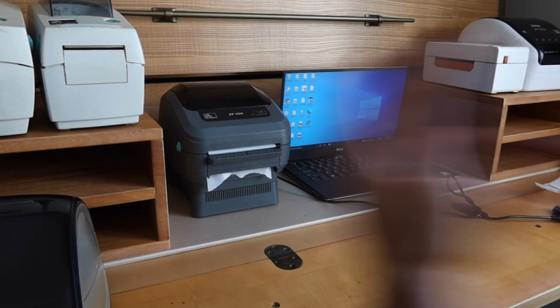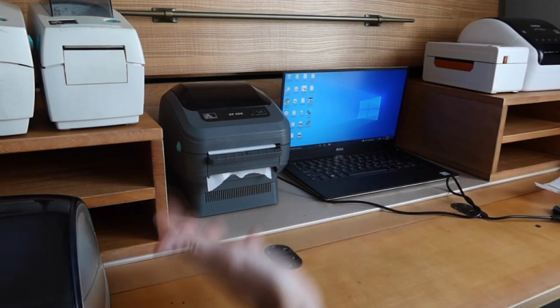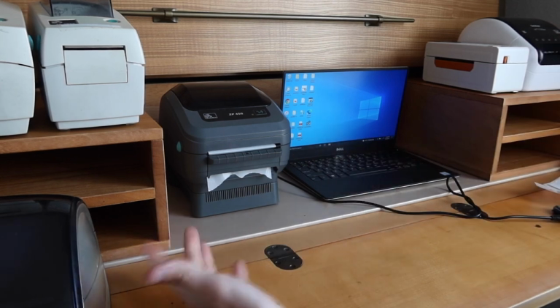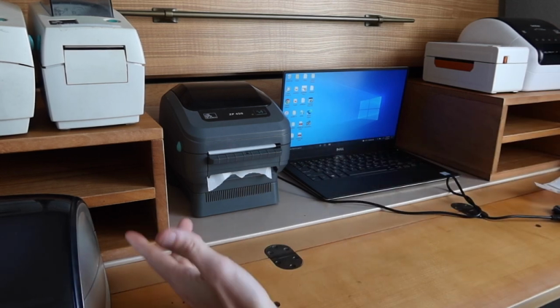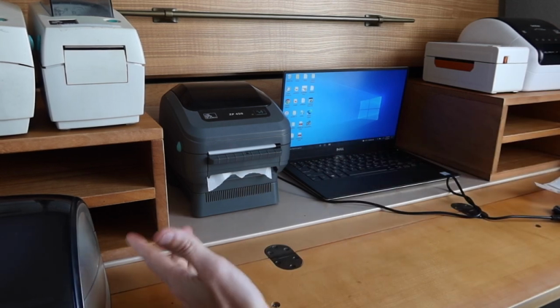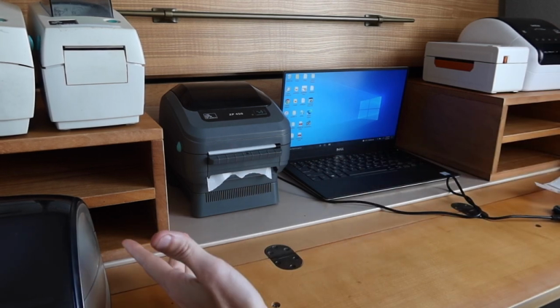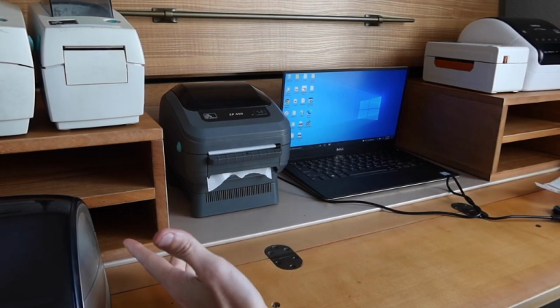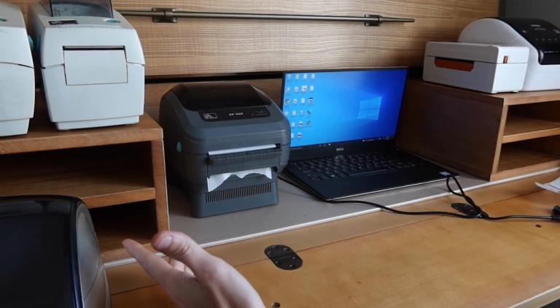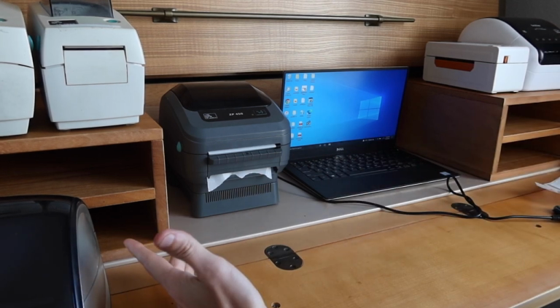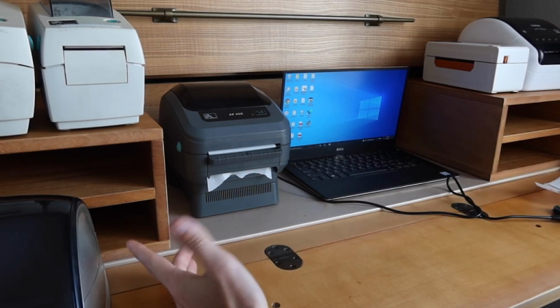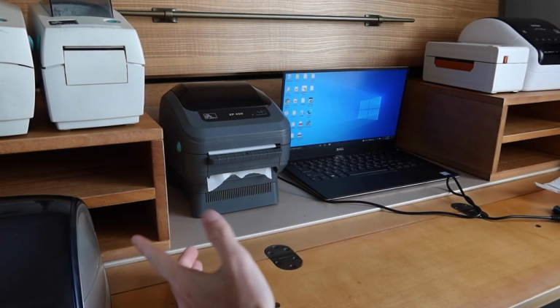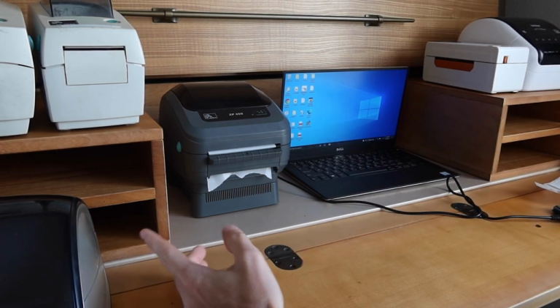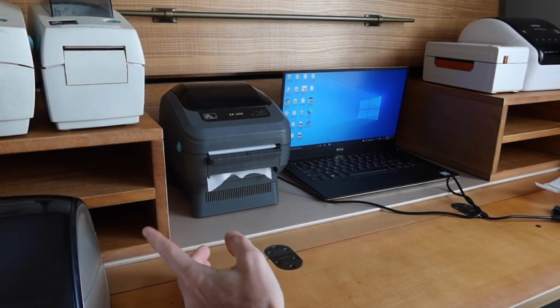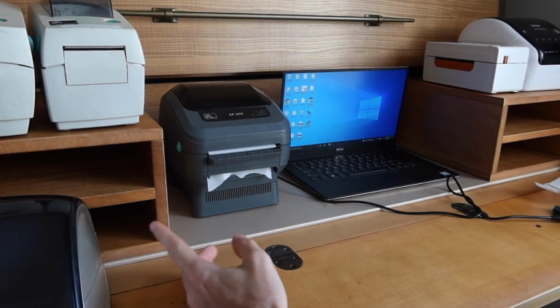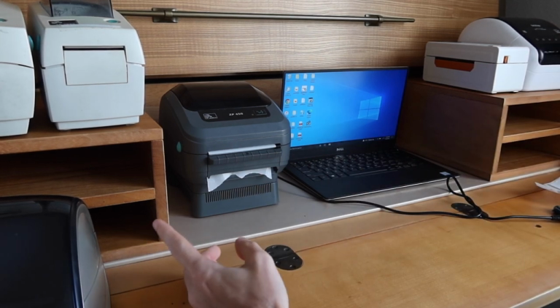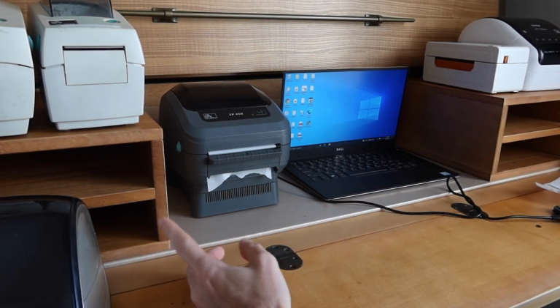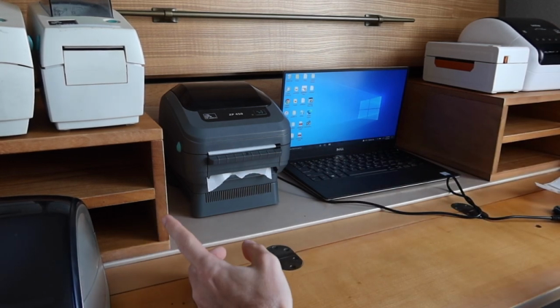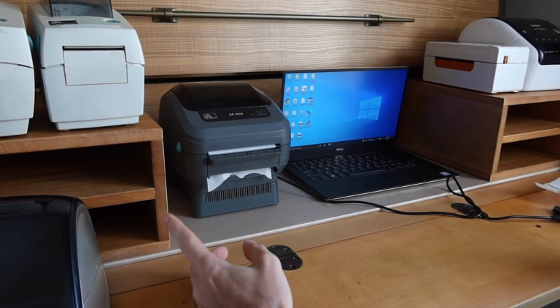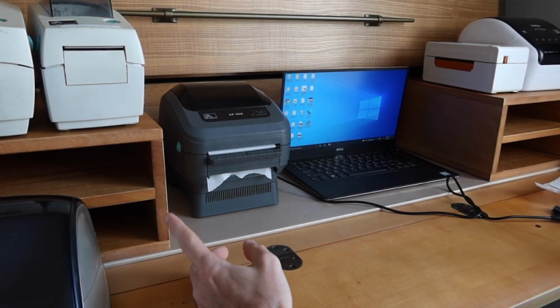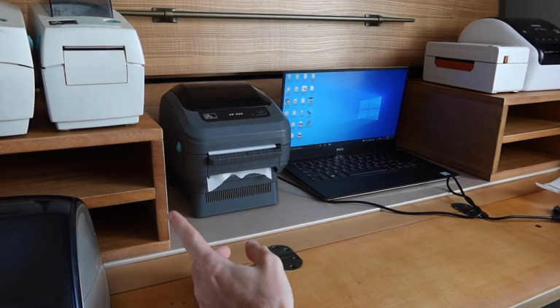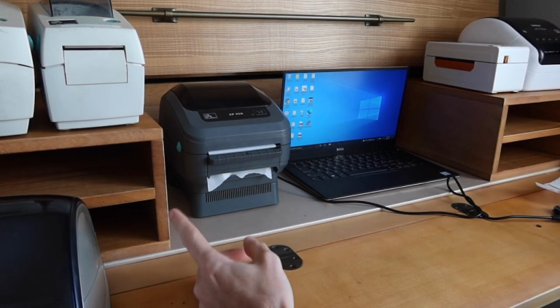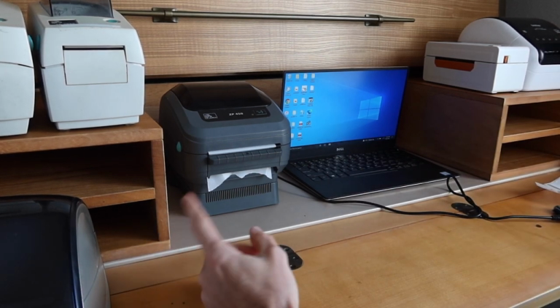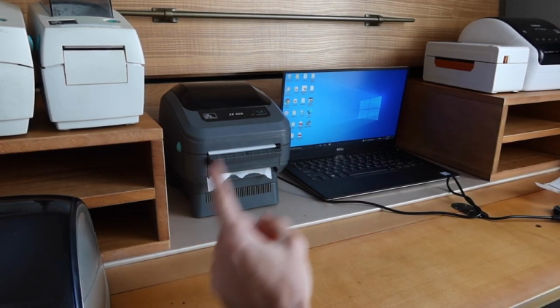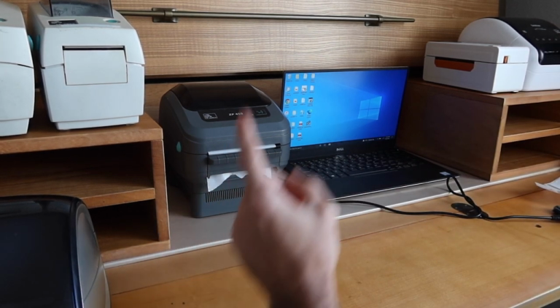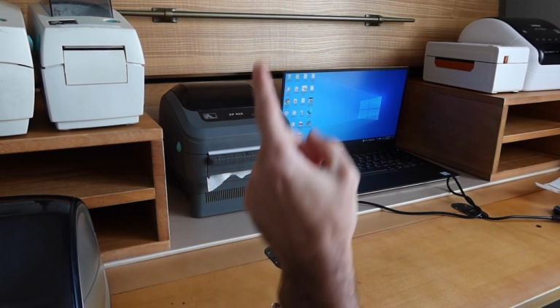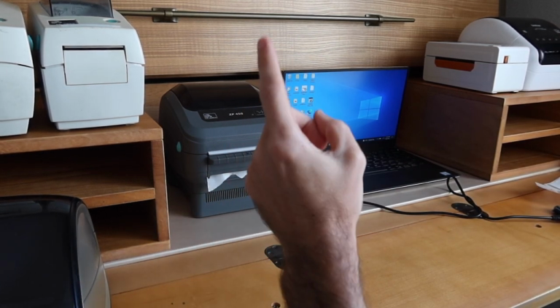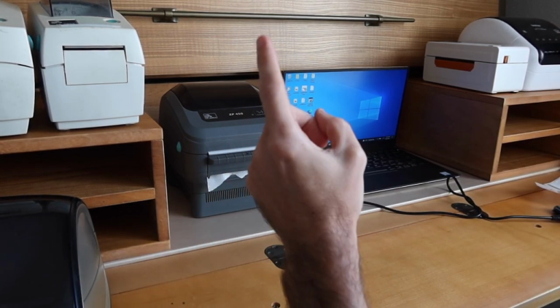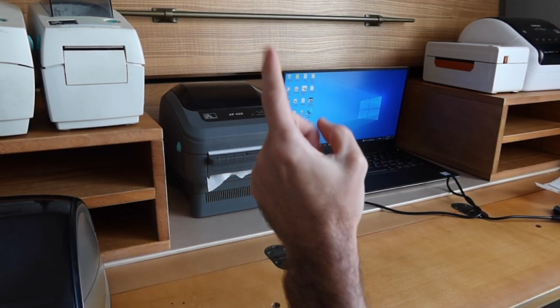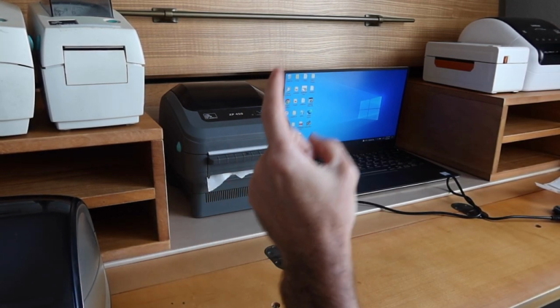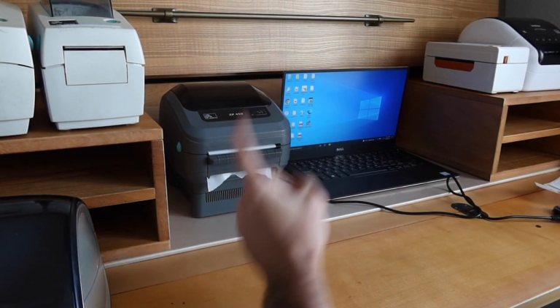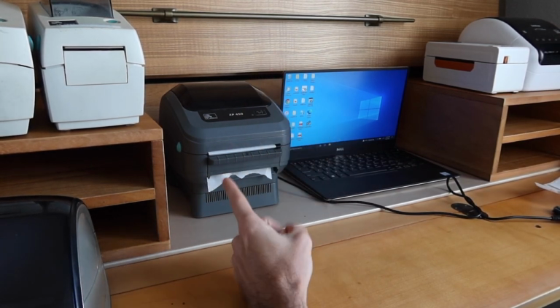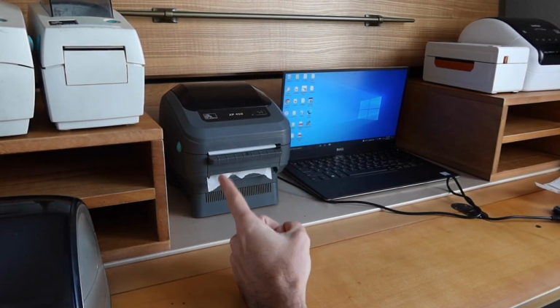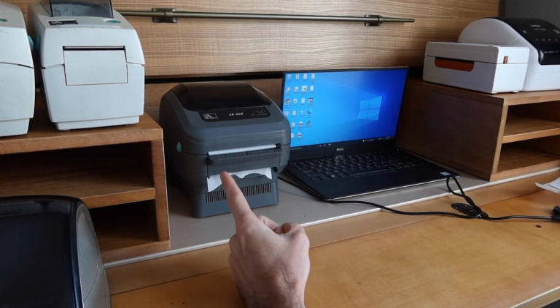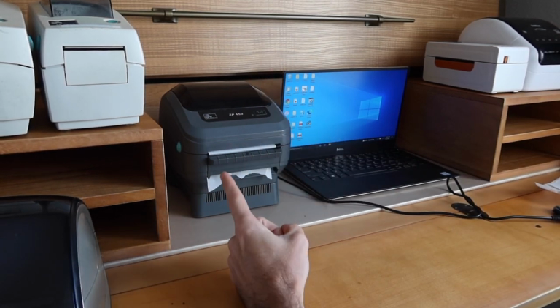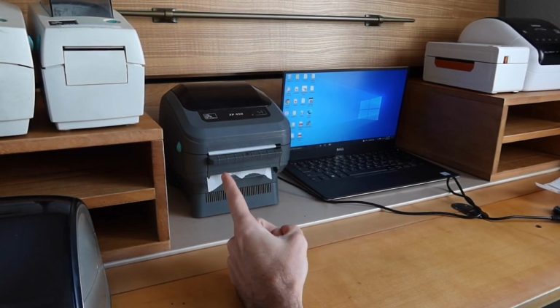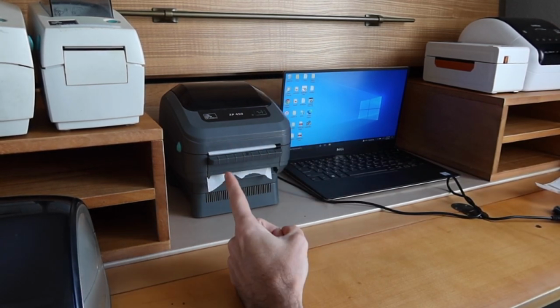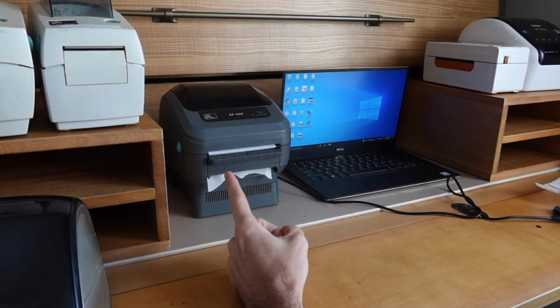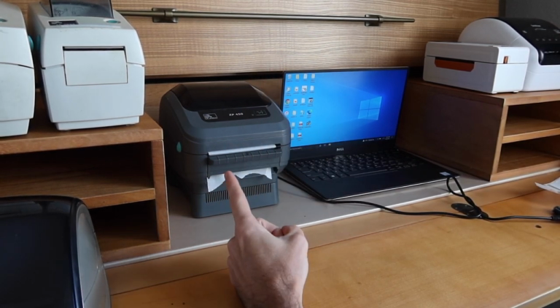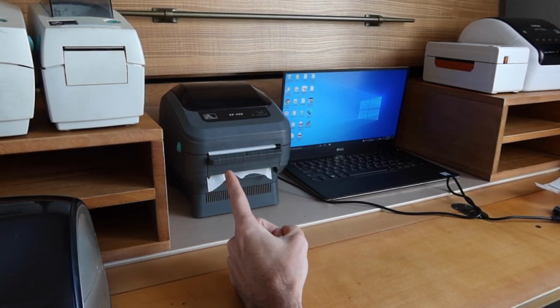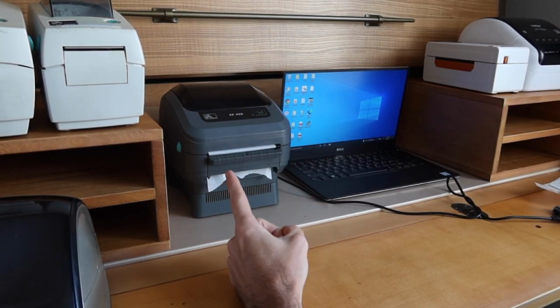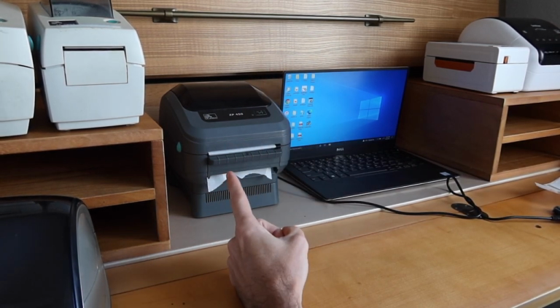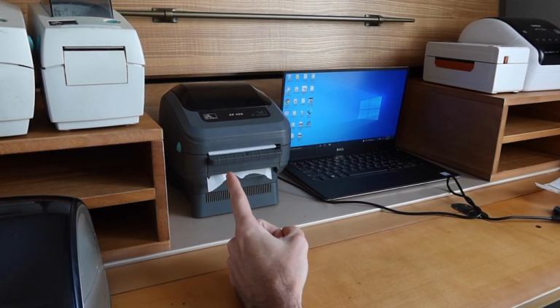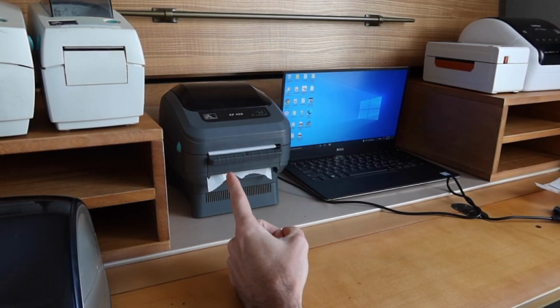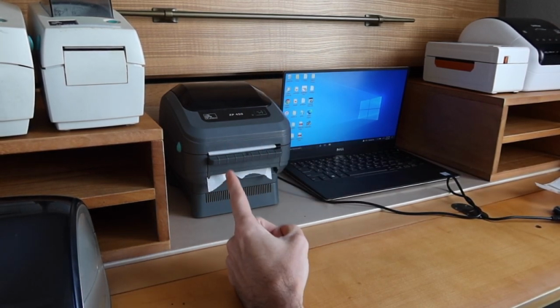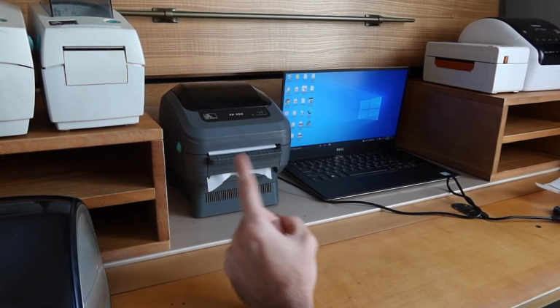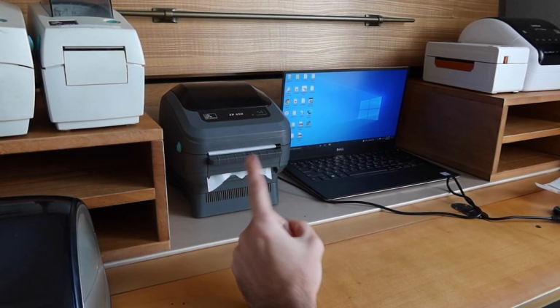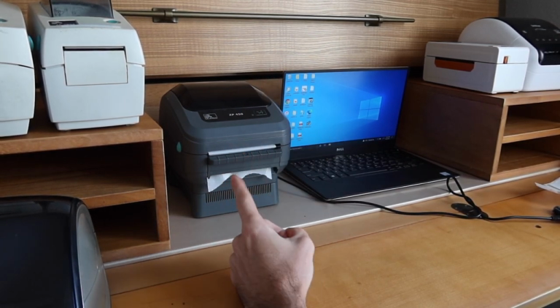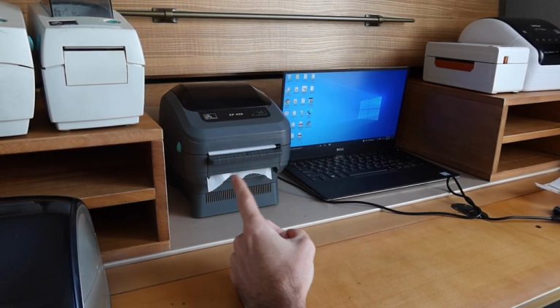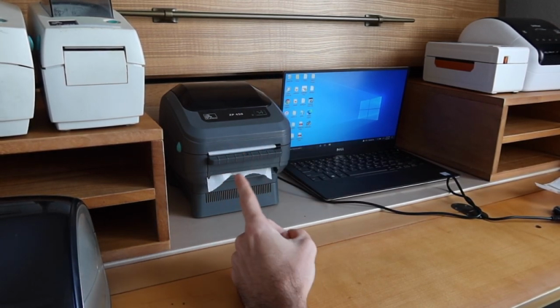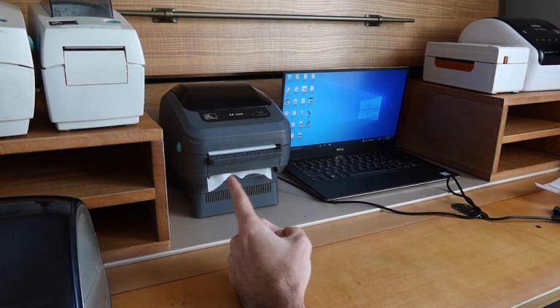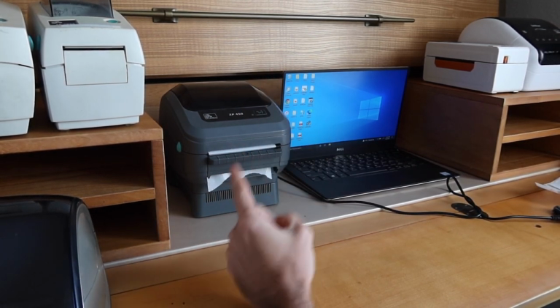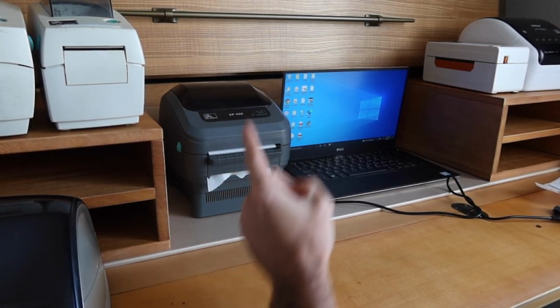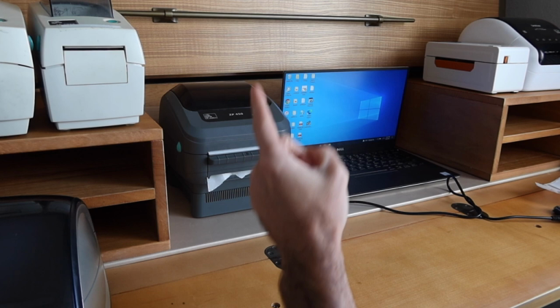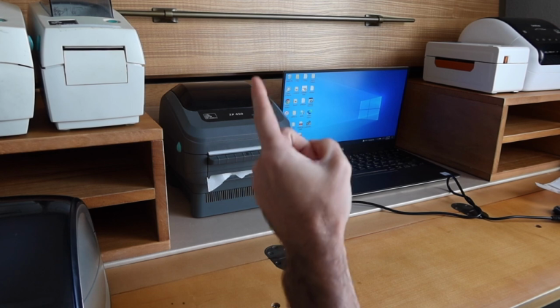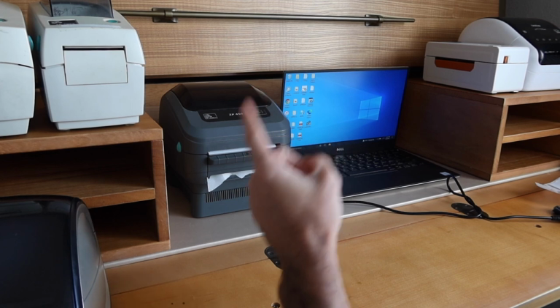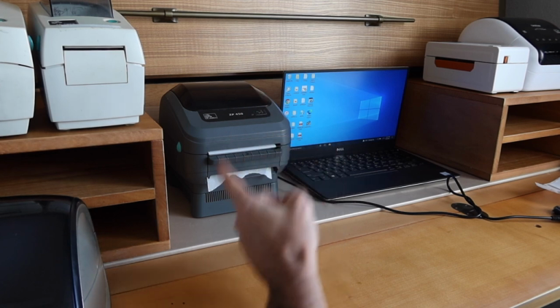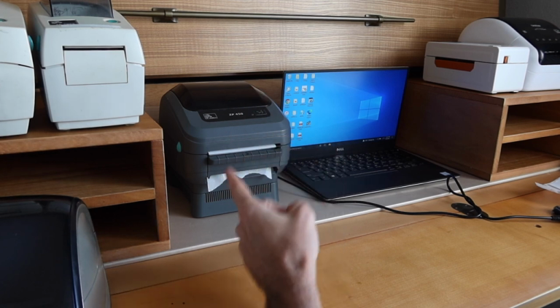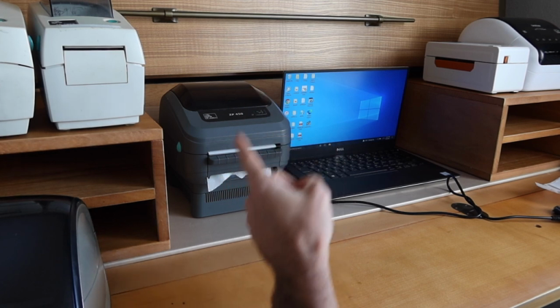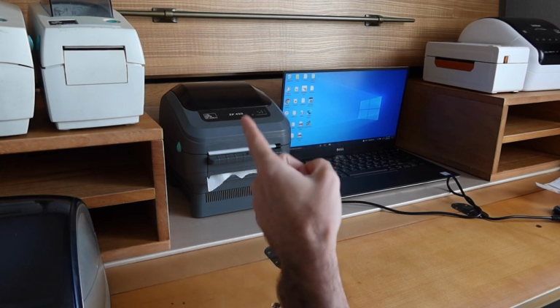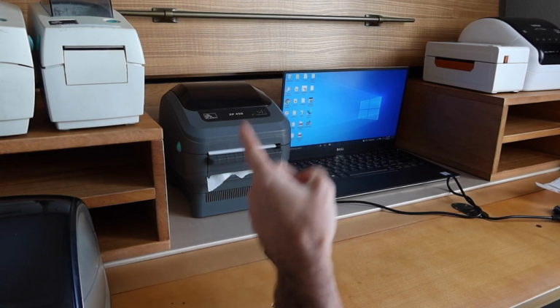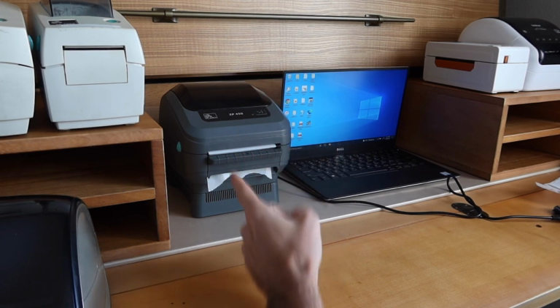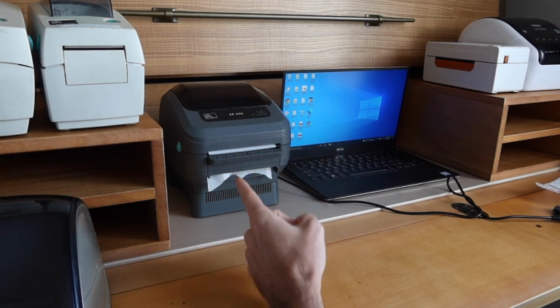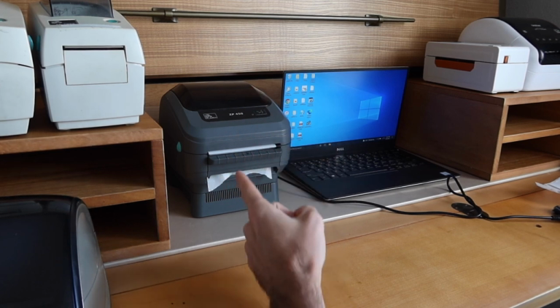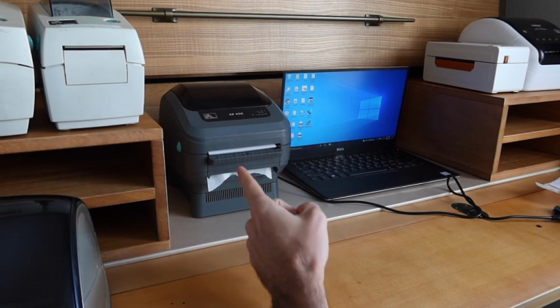How's it going, everybody? My name's Eric. In this video, I'm going to show you how to set up the auto-peel feature on your Zebra printer.